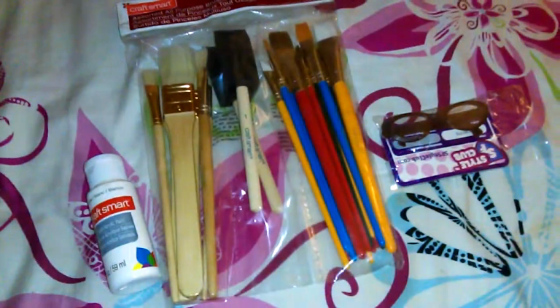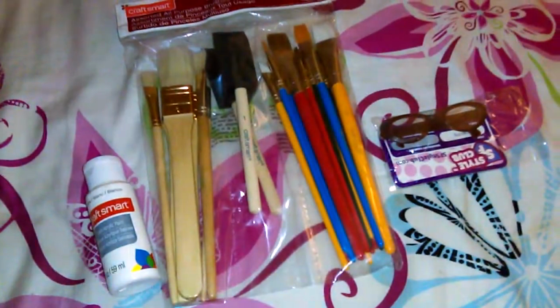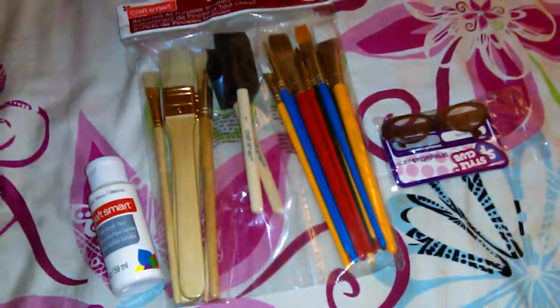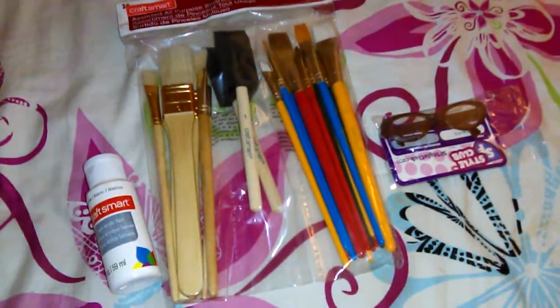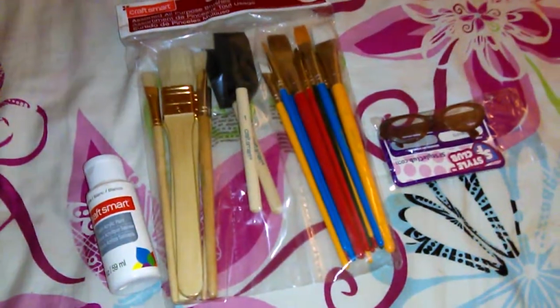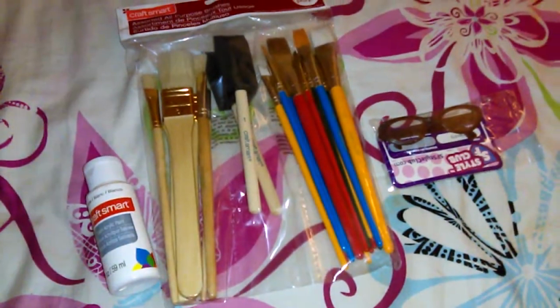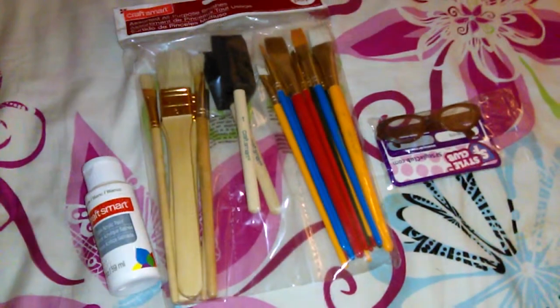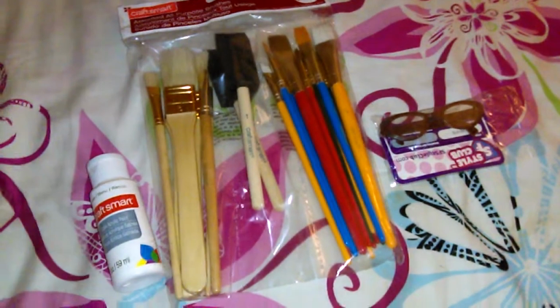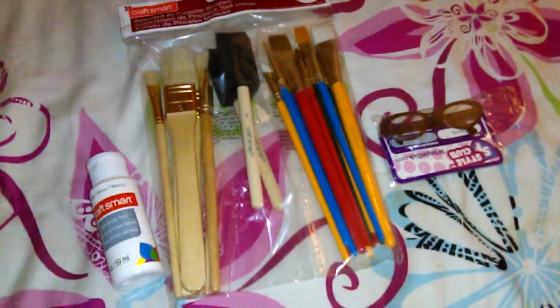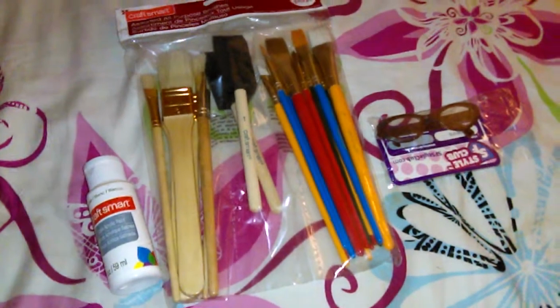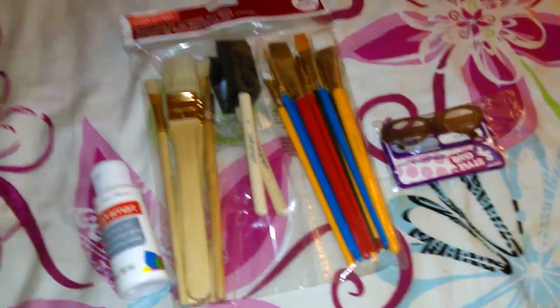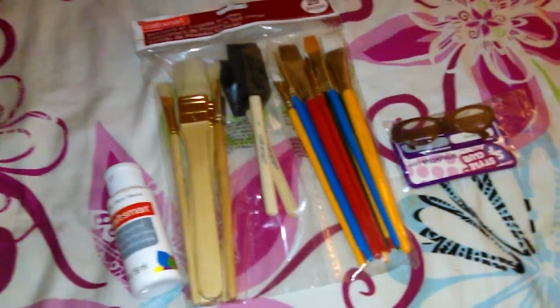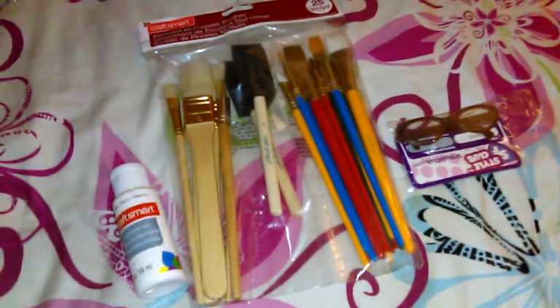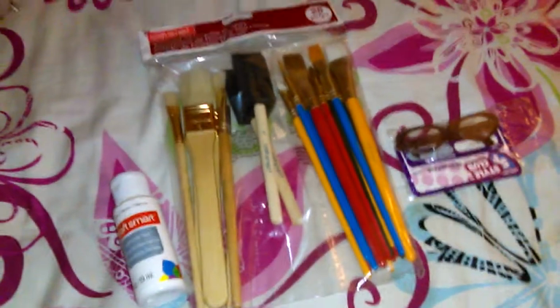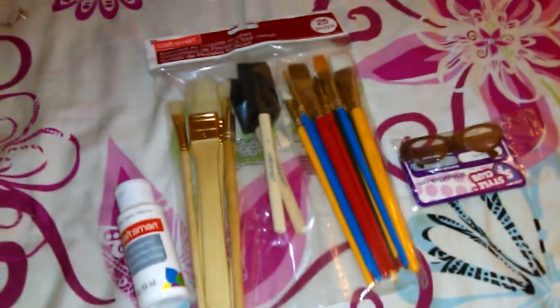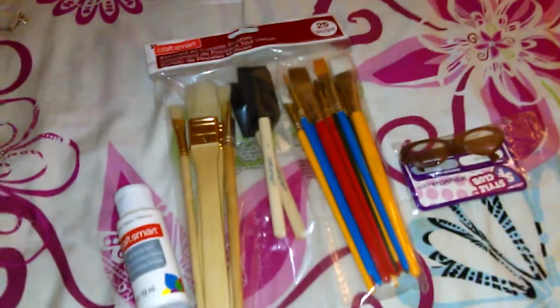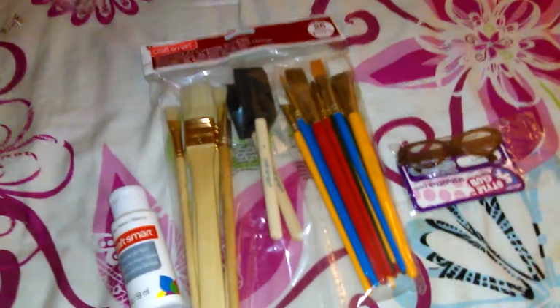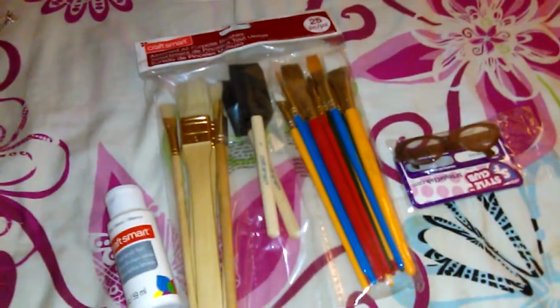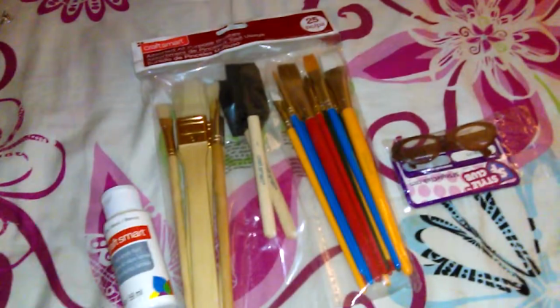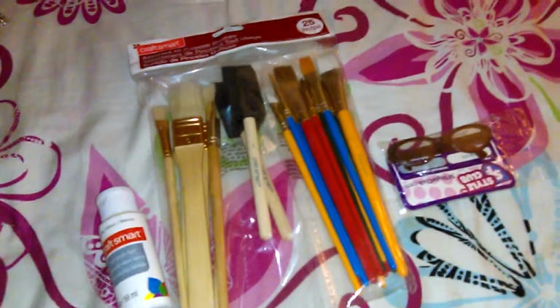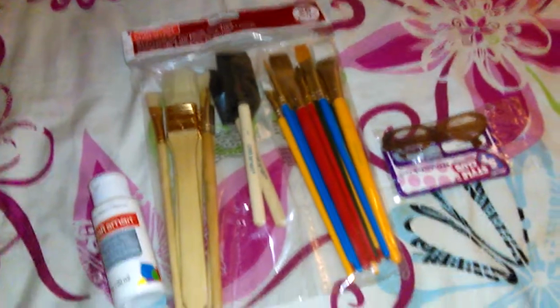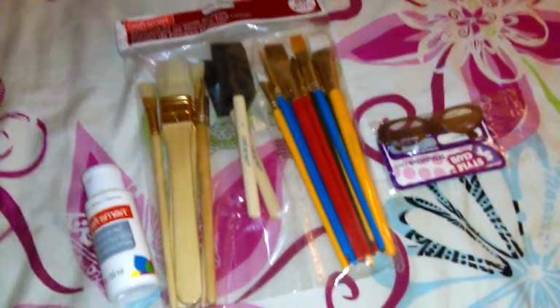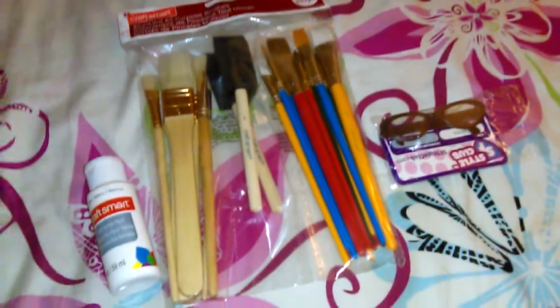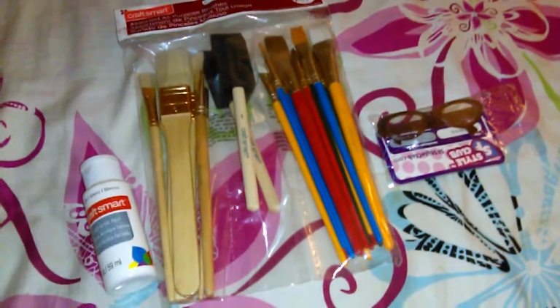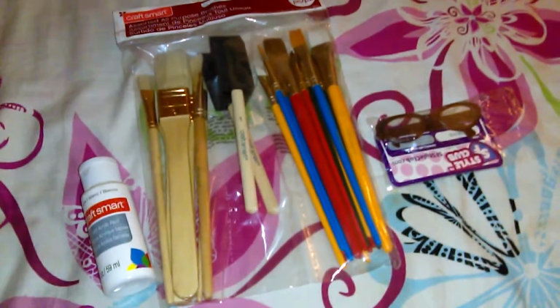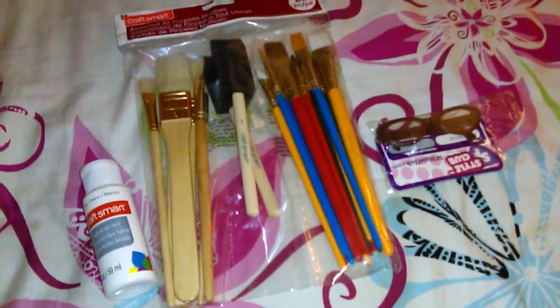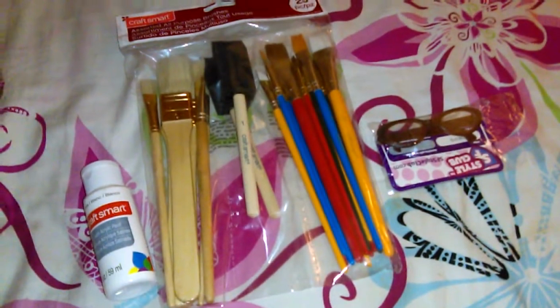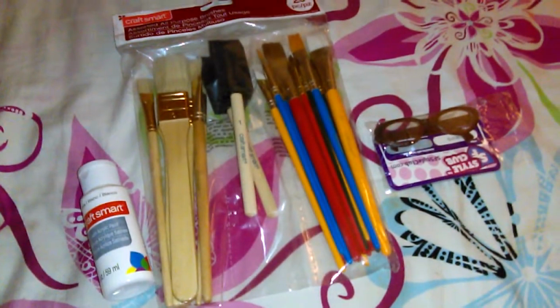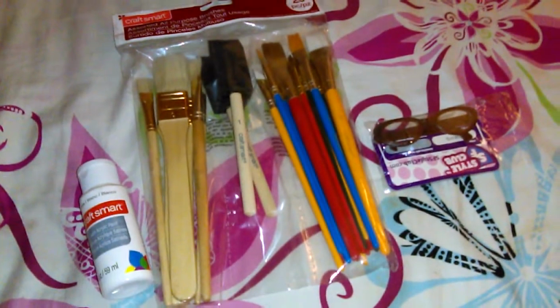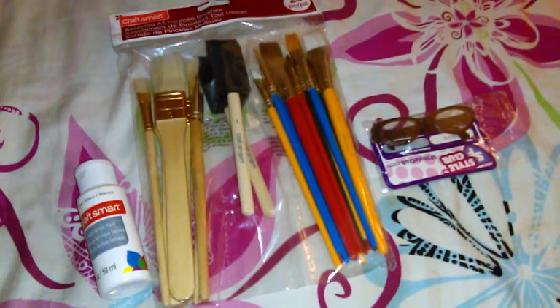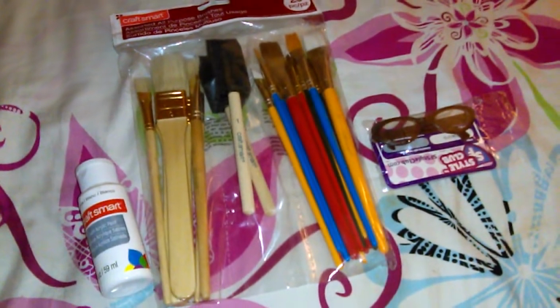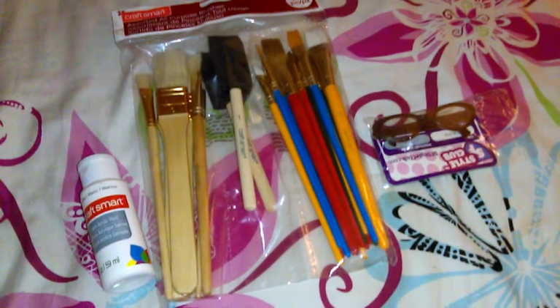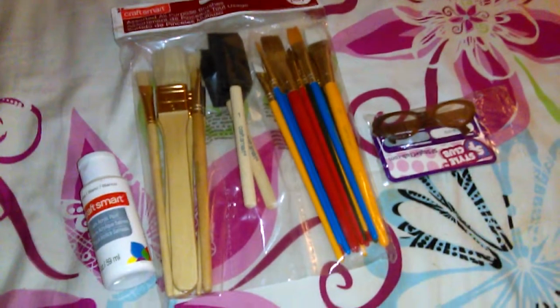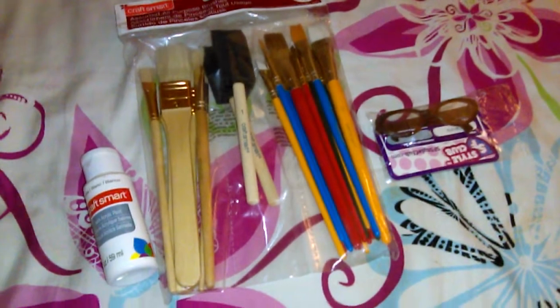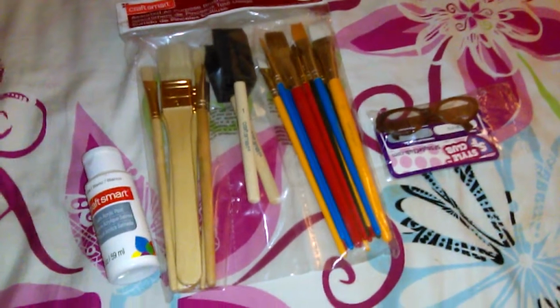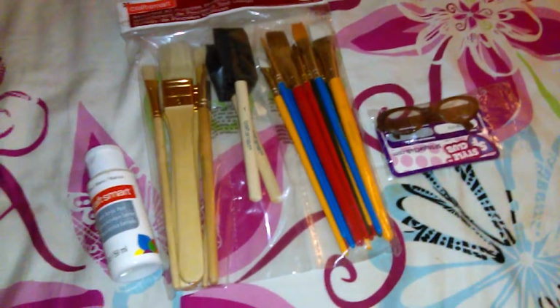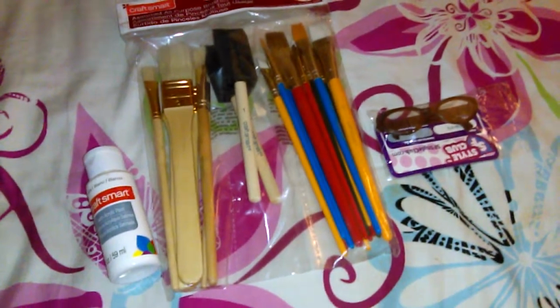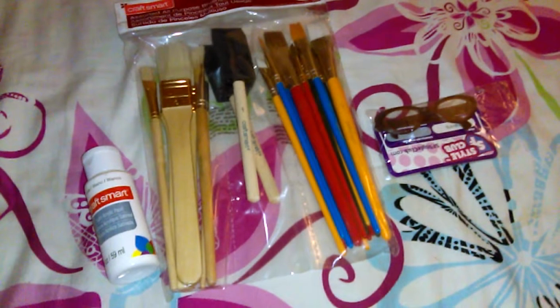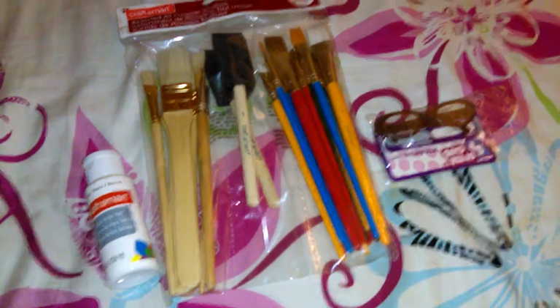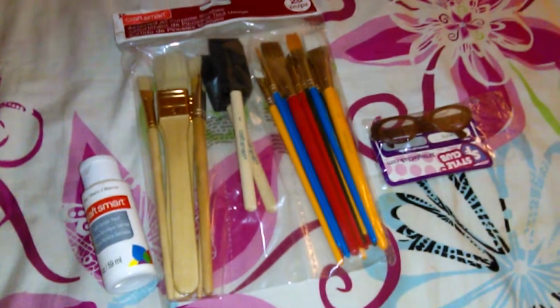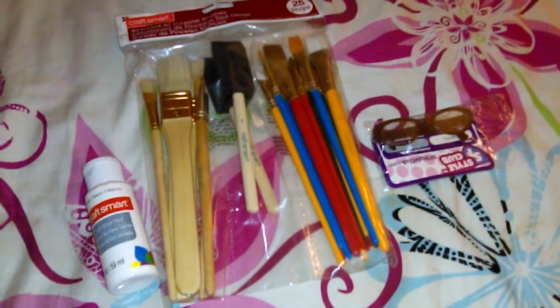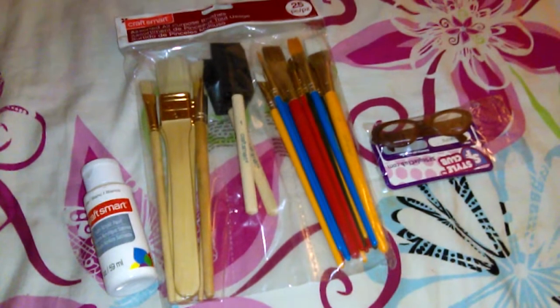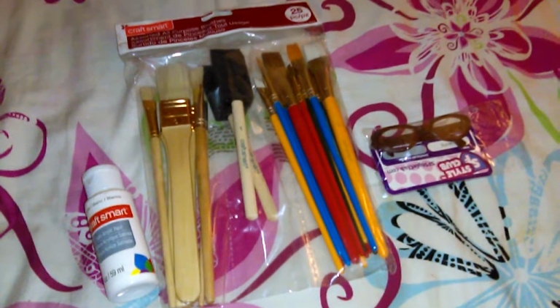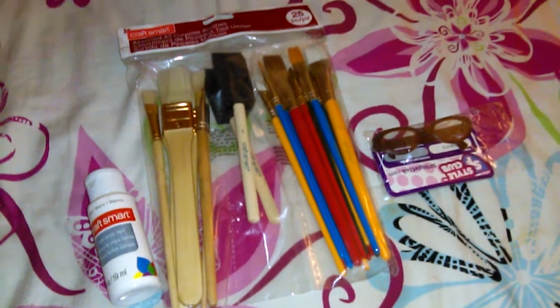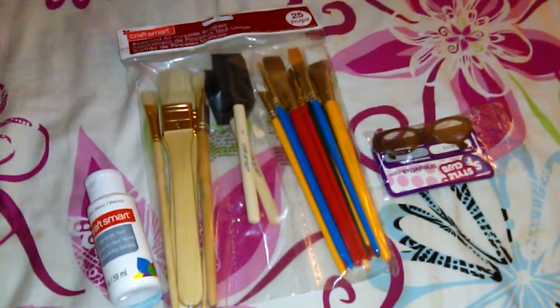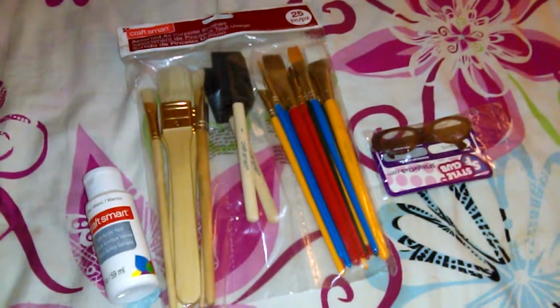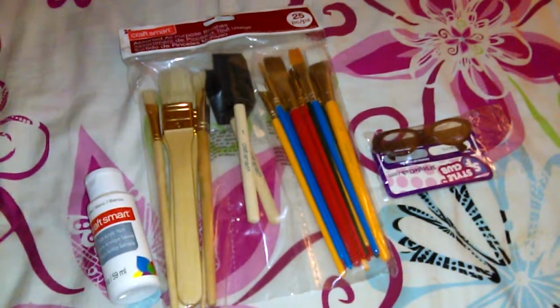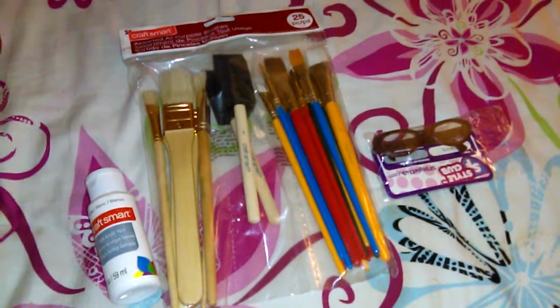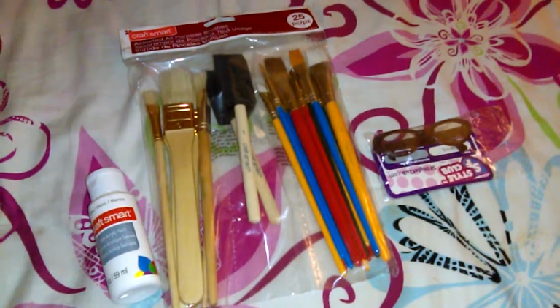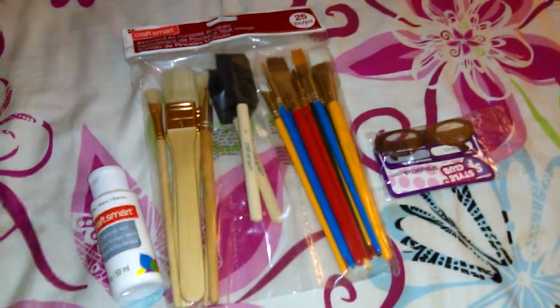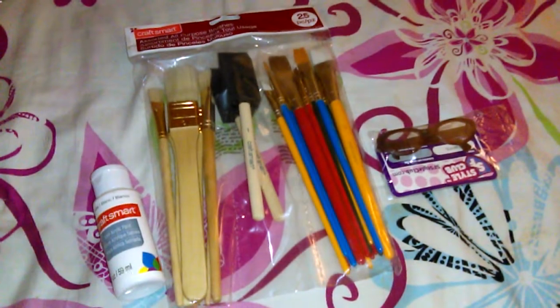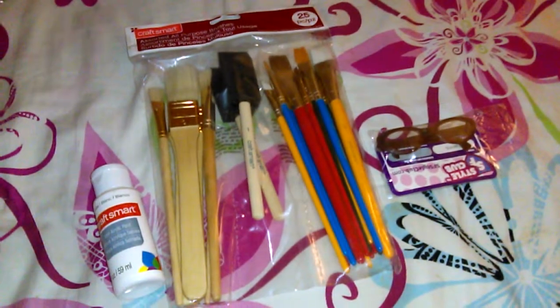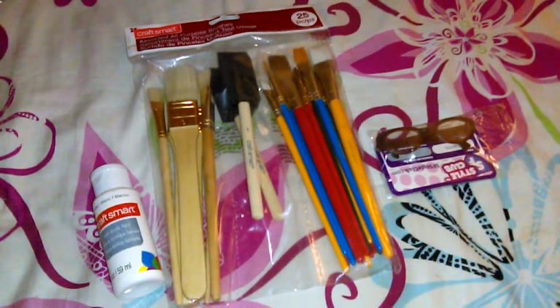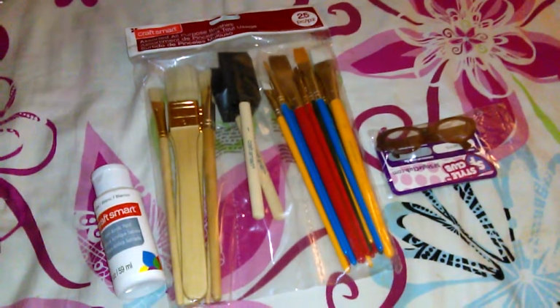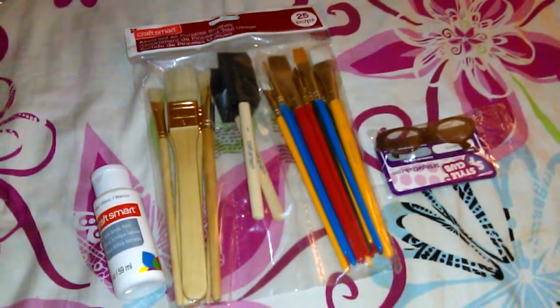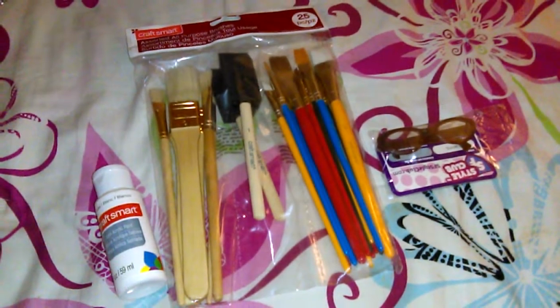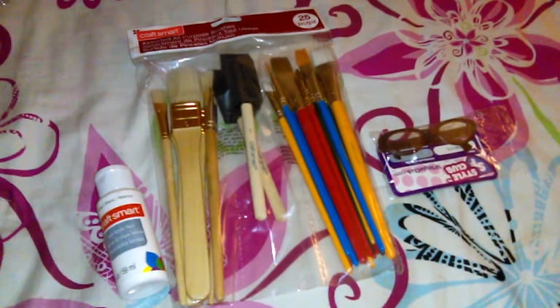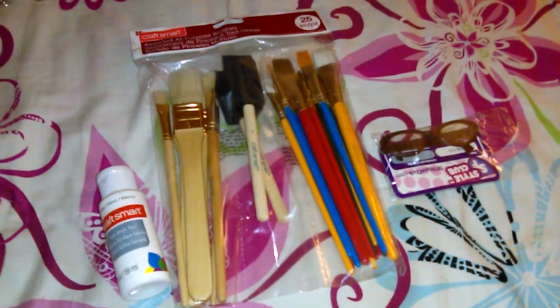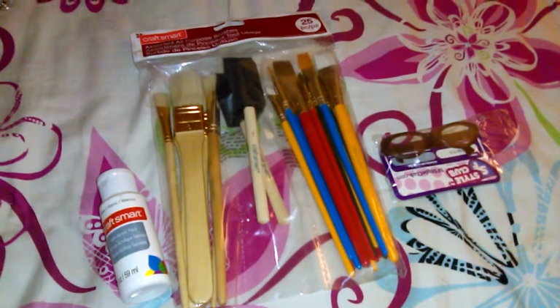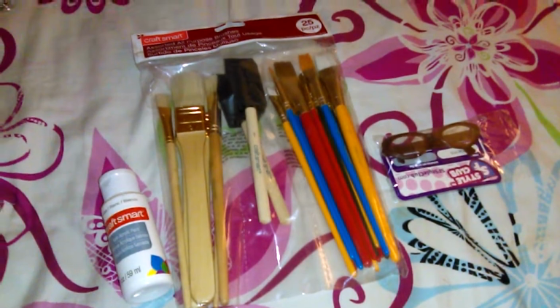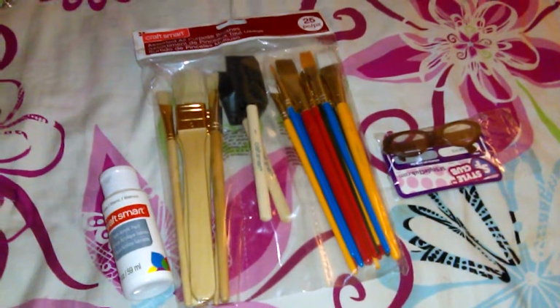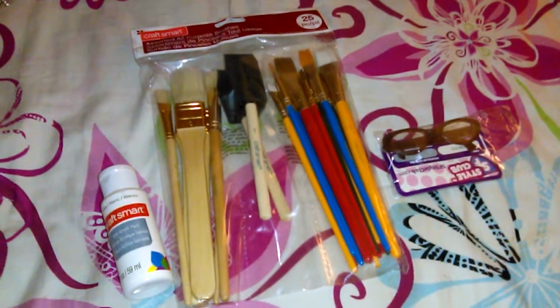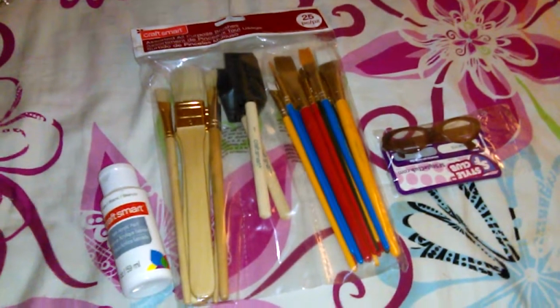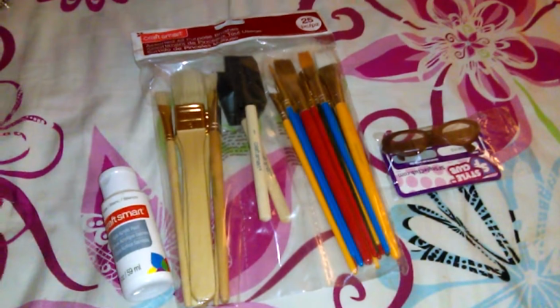Hey guys, Steffi here, and today I'm going to be doing a craft store haul, and all this stuff is from Michaels.